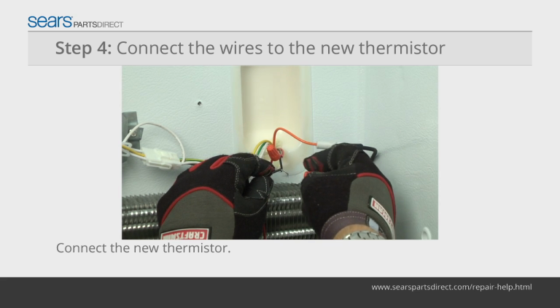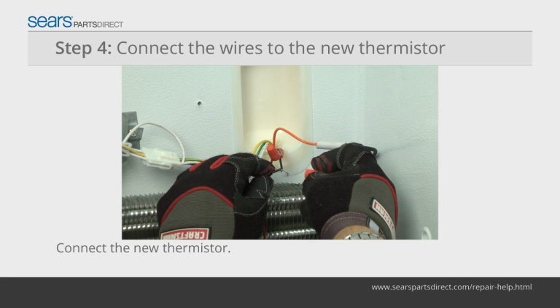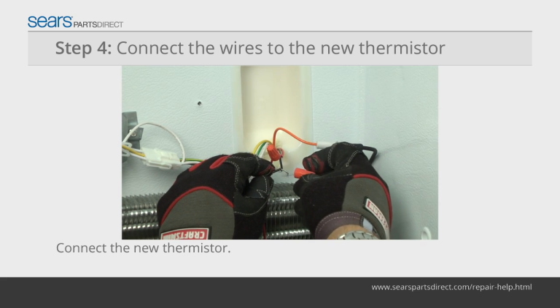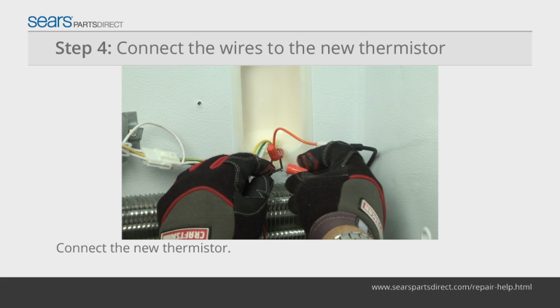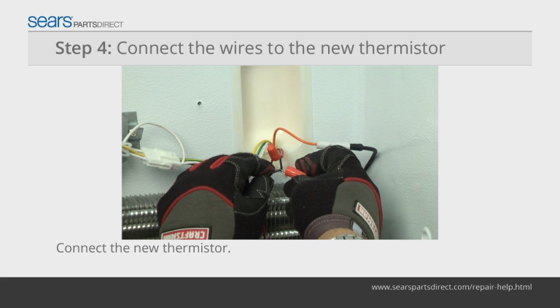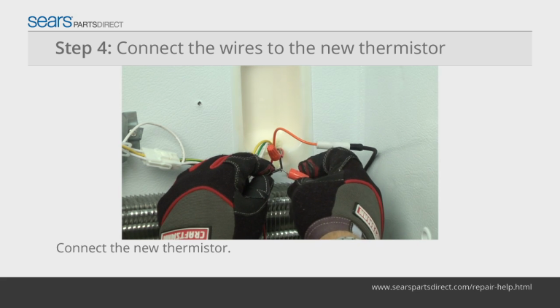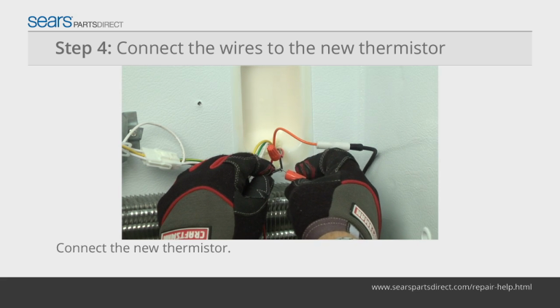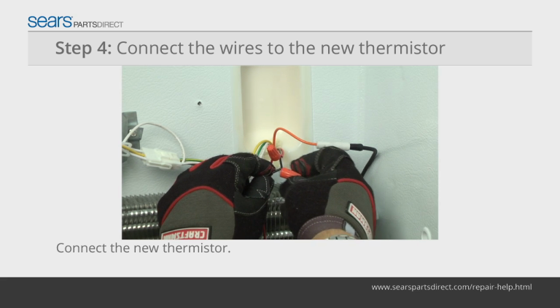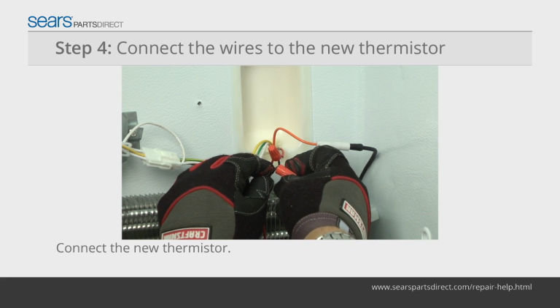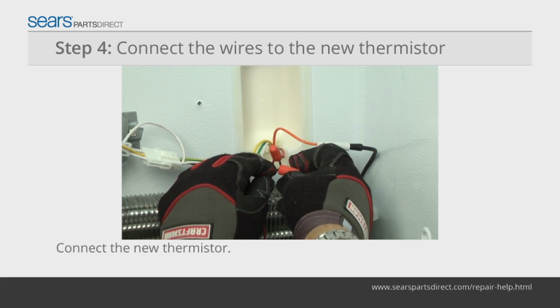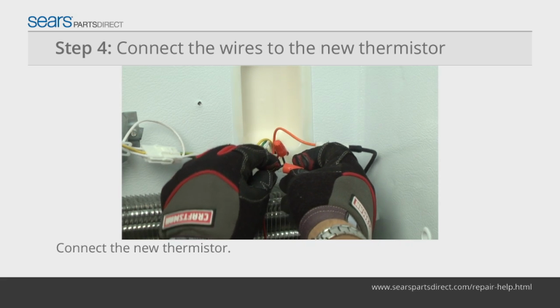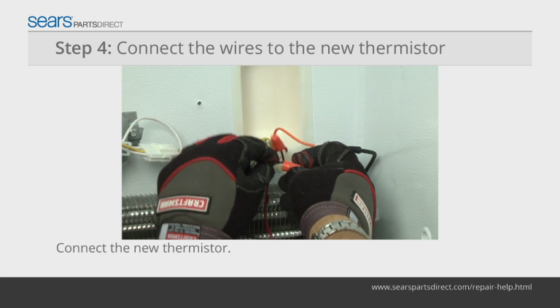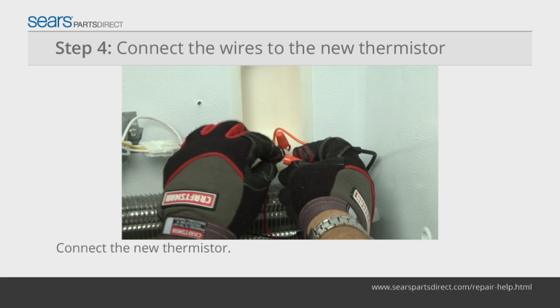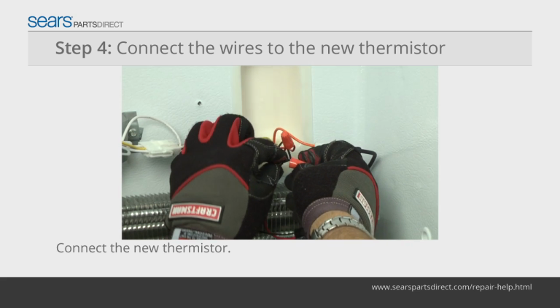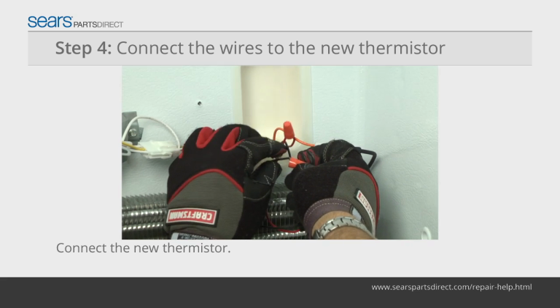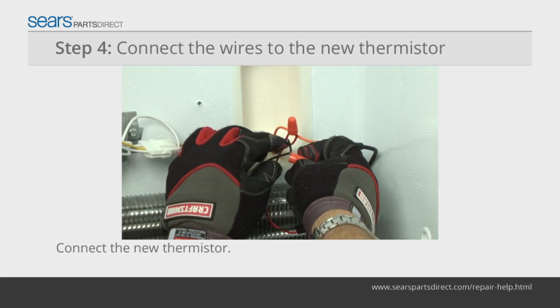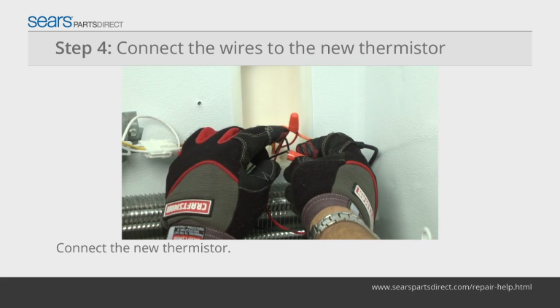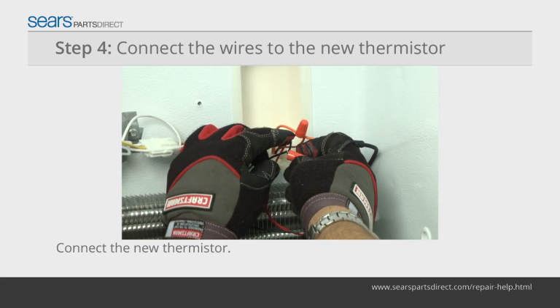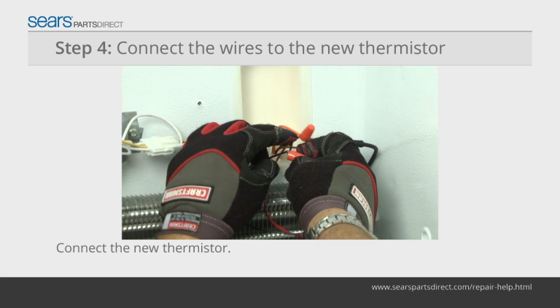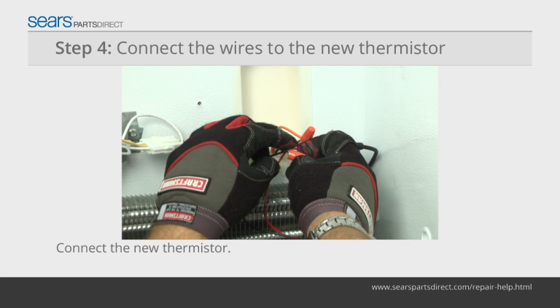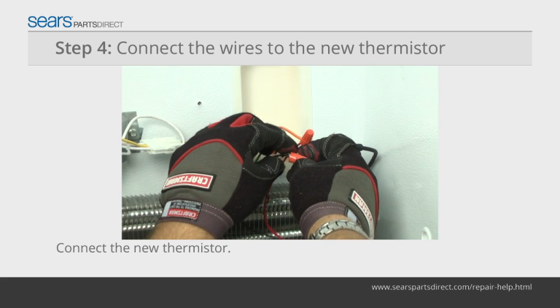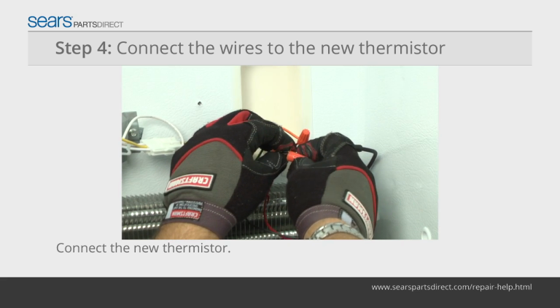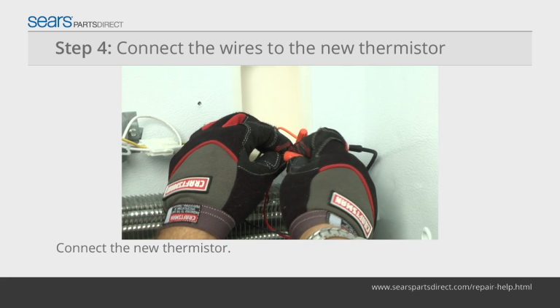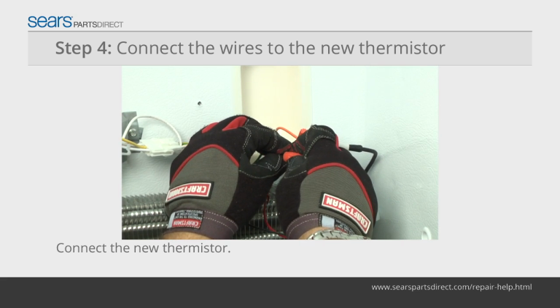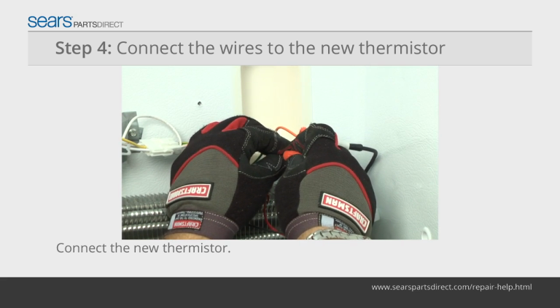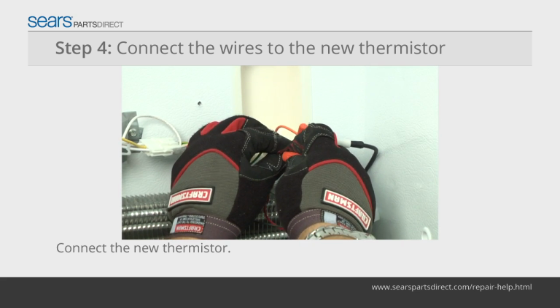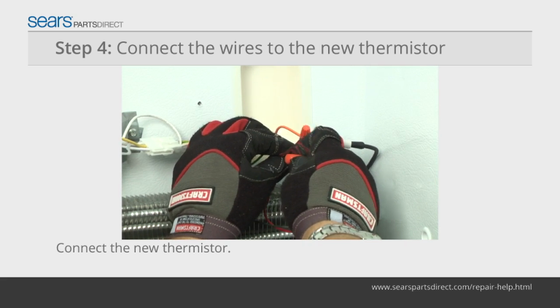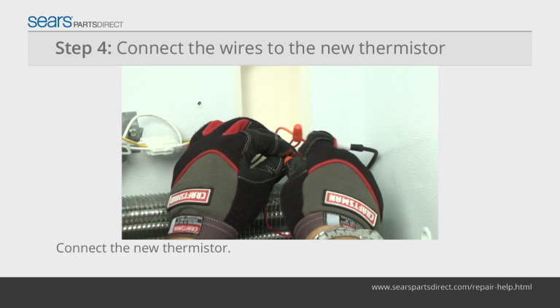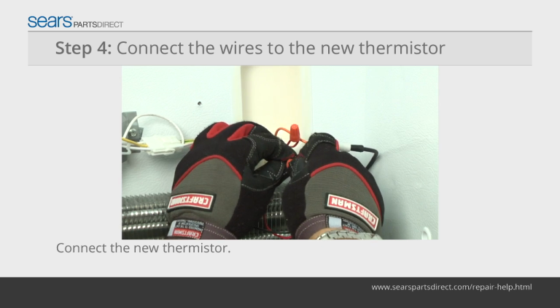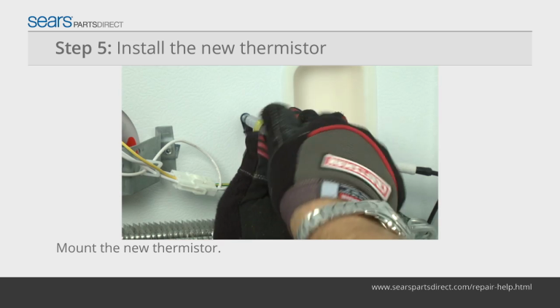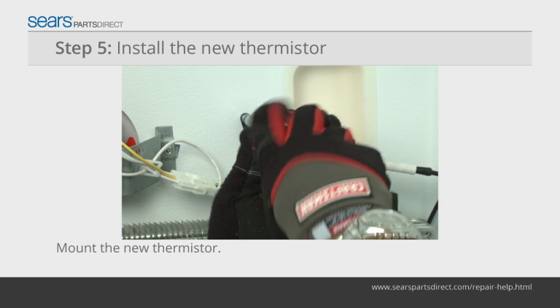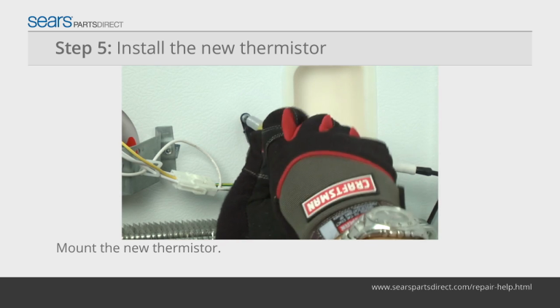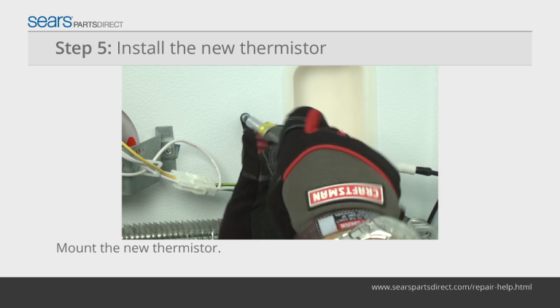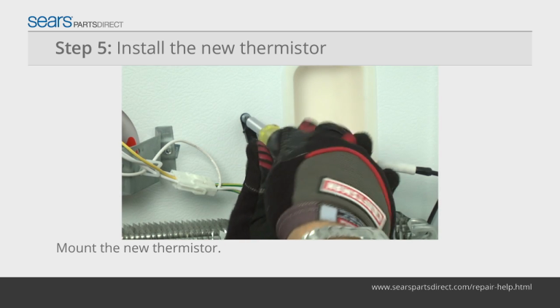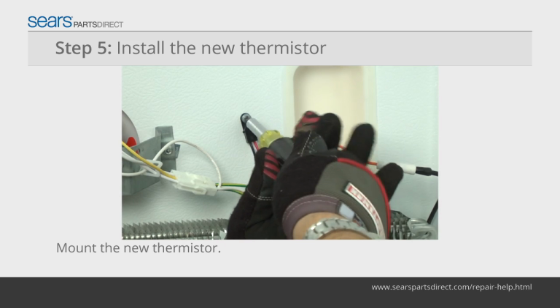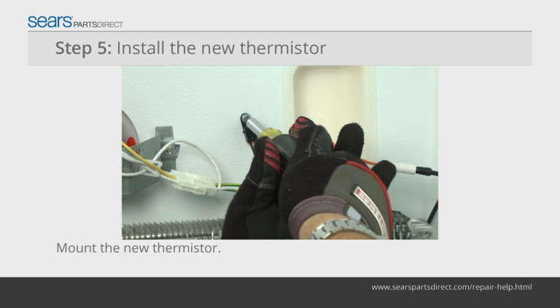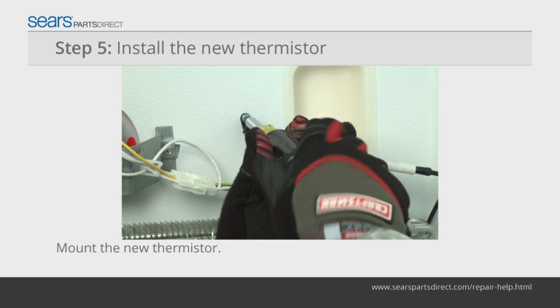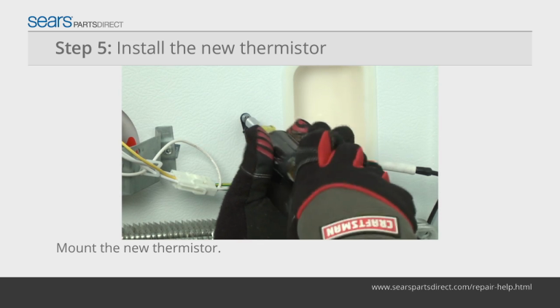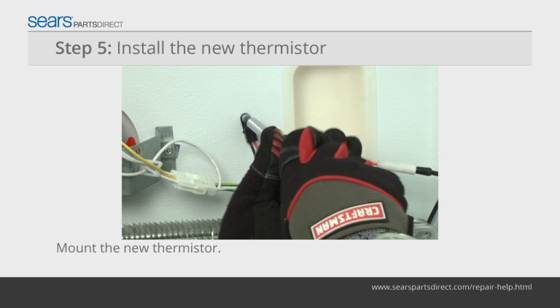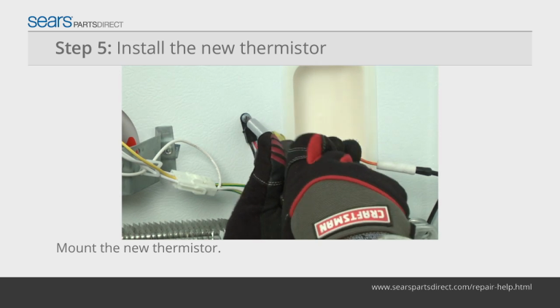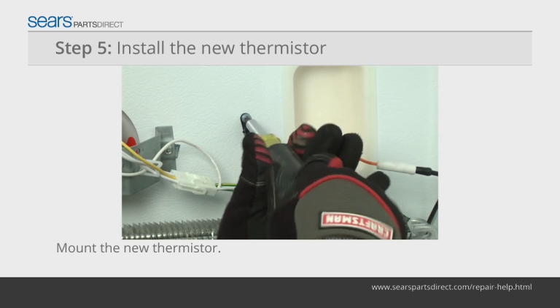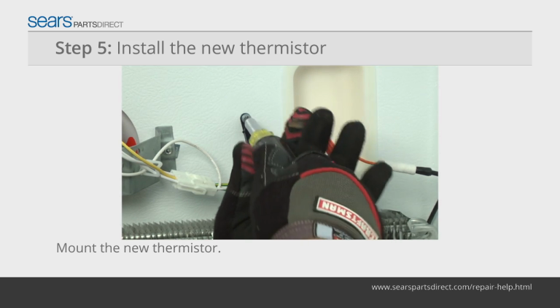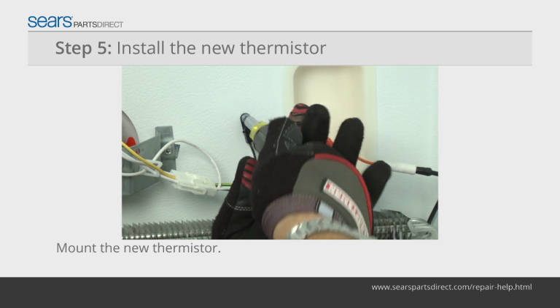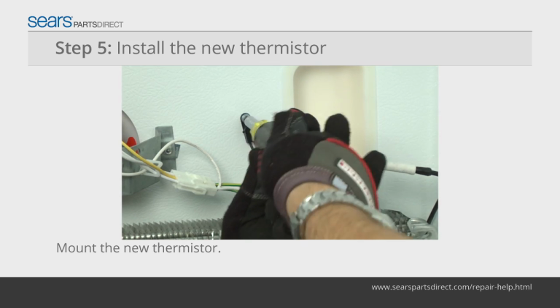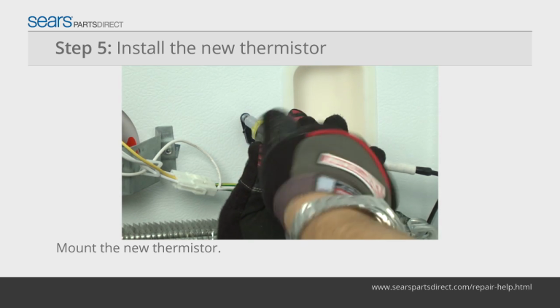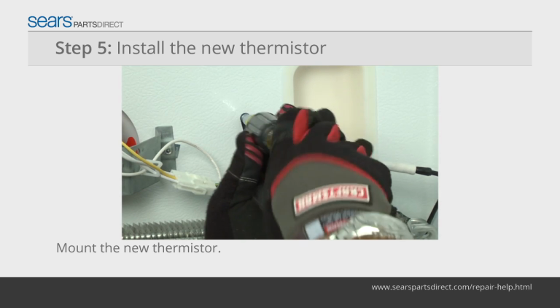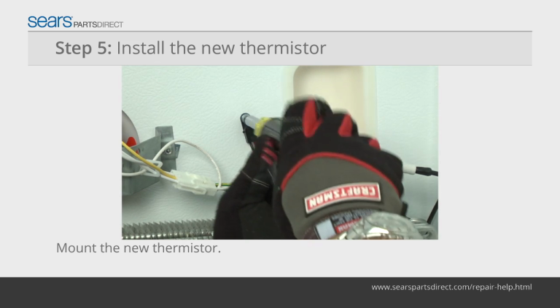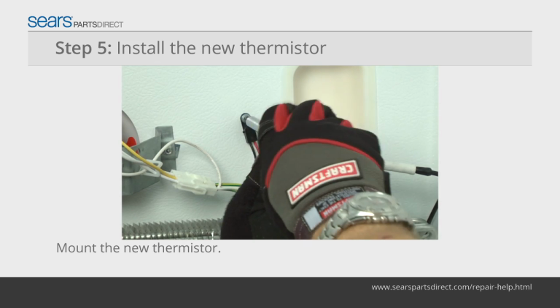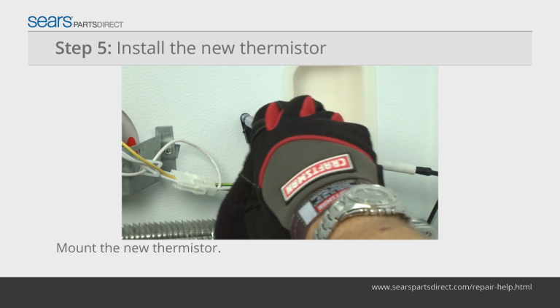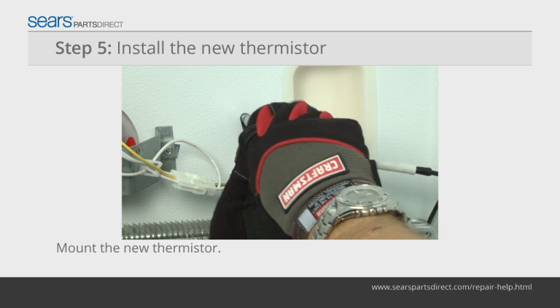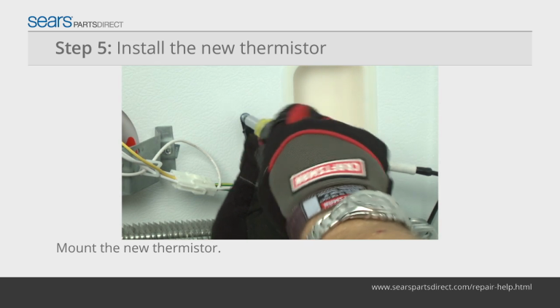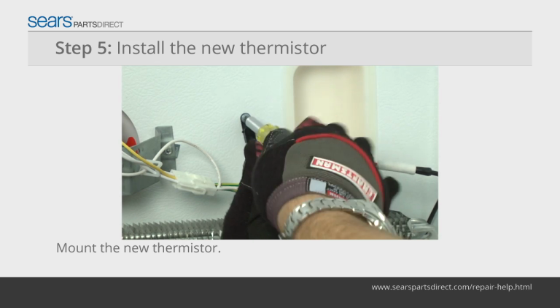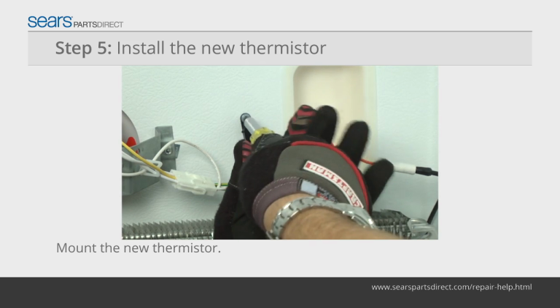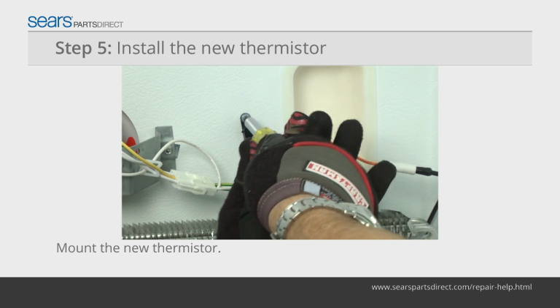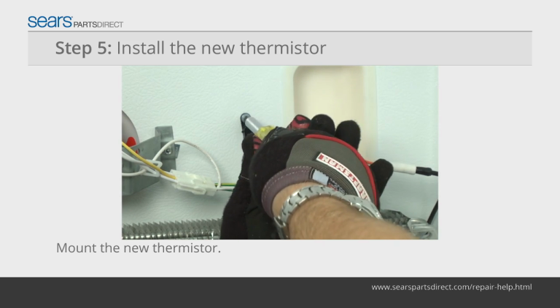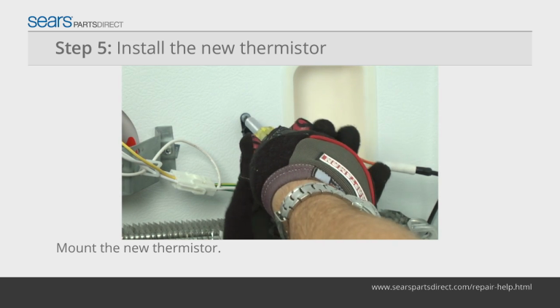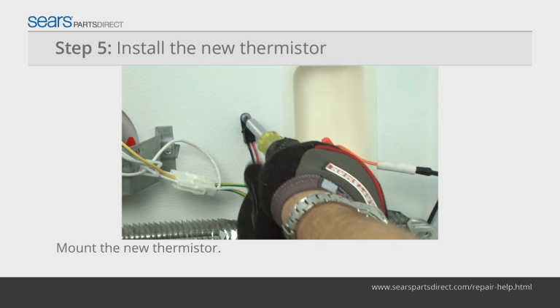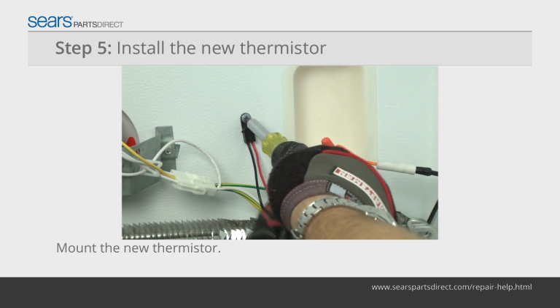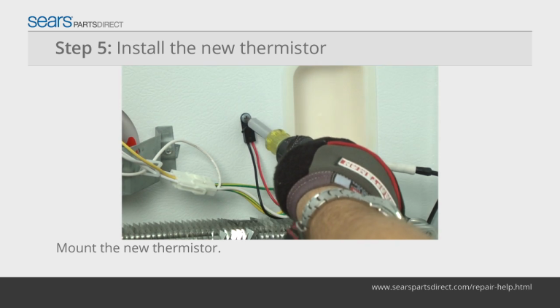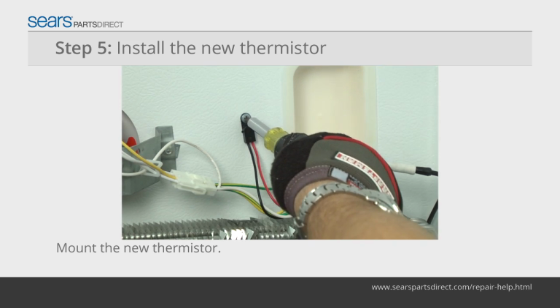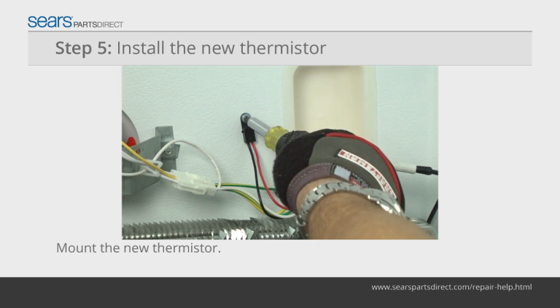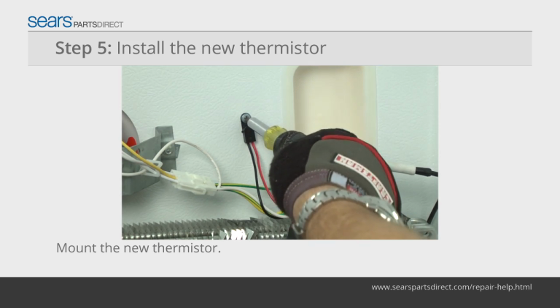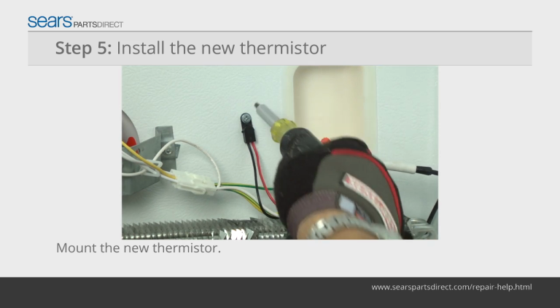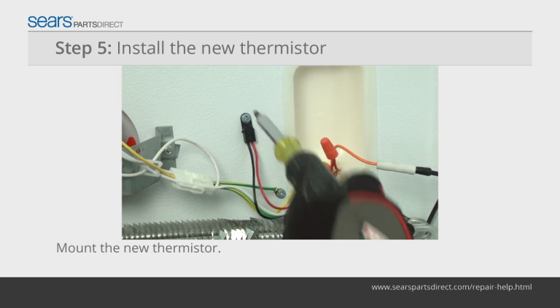Connect the like color wires together with wire nuts. Position the new thermistor on the back wall and reinstall the mounting screw.